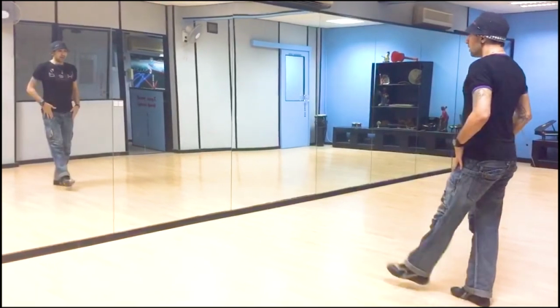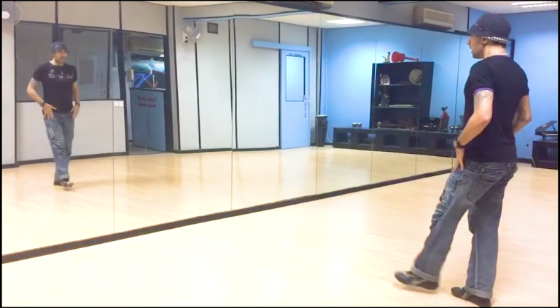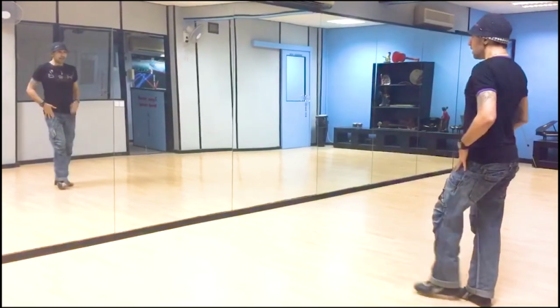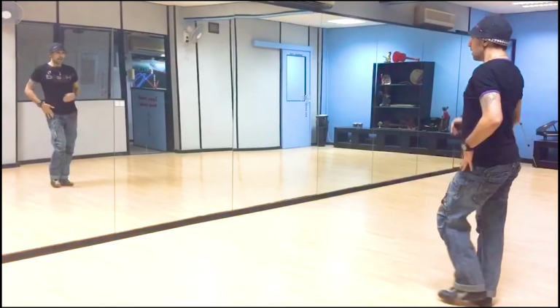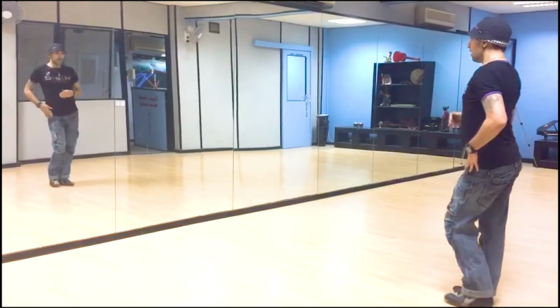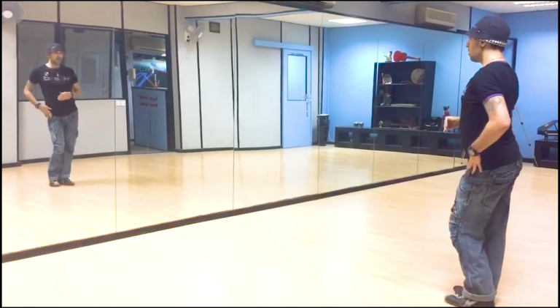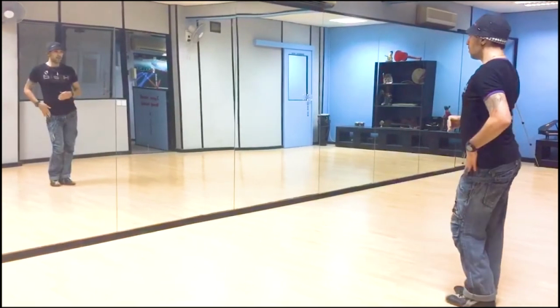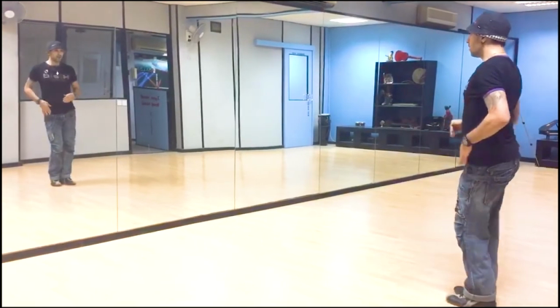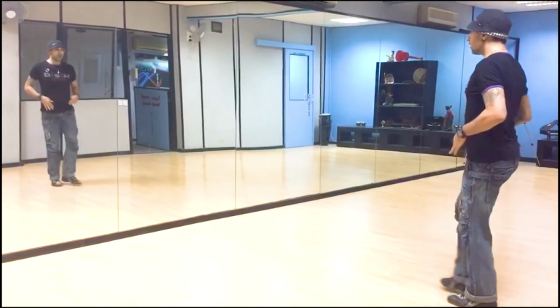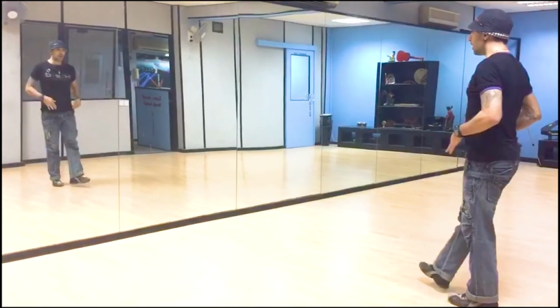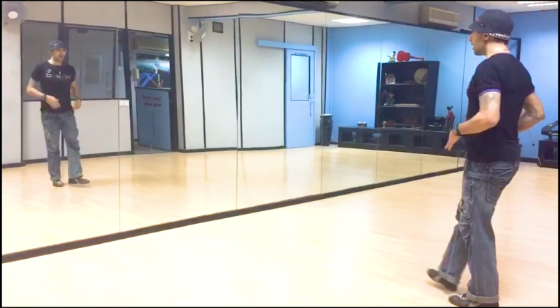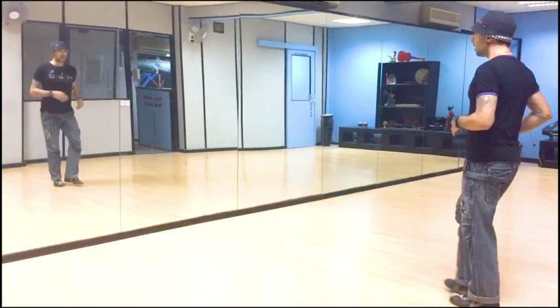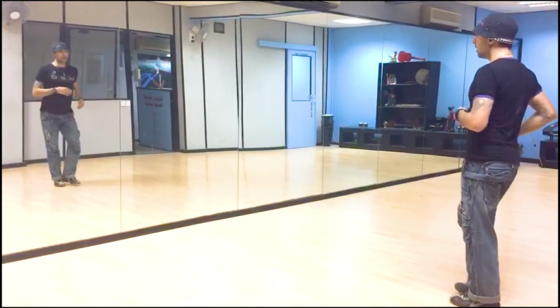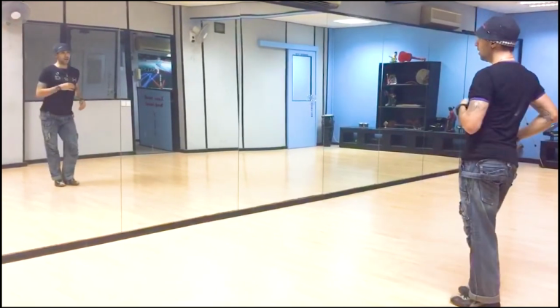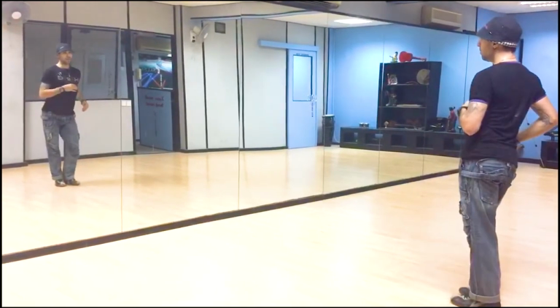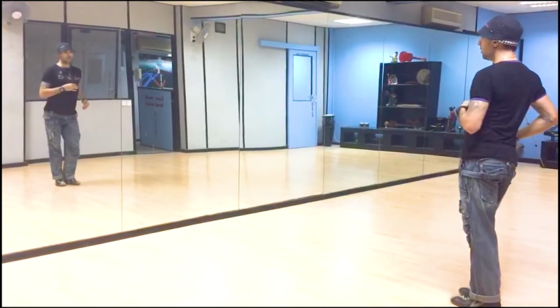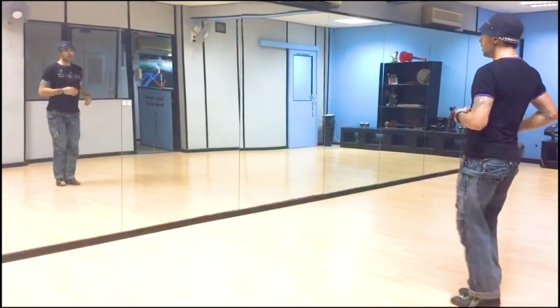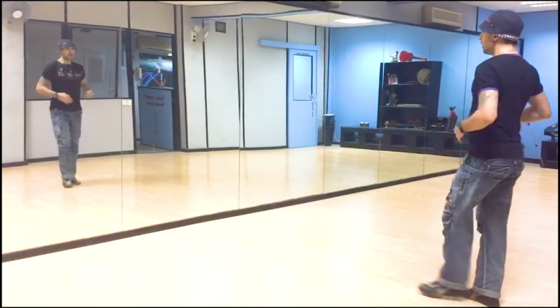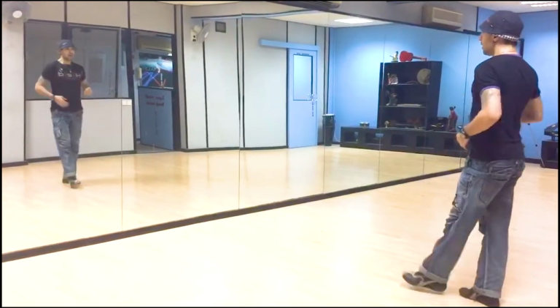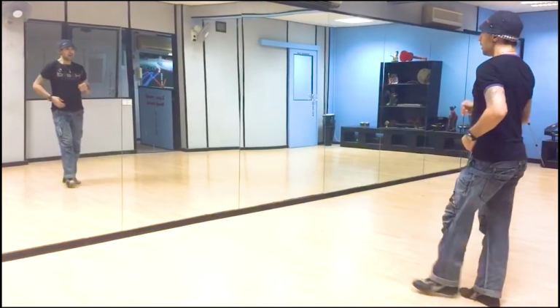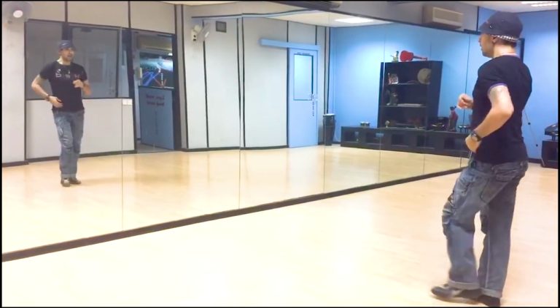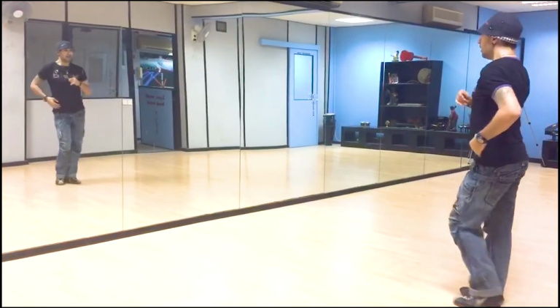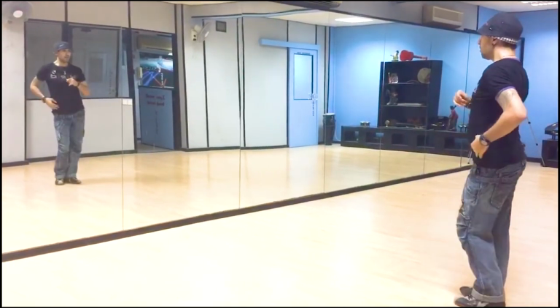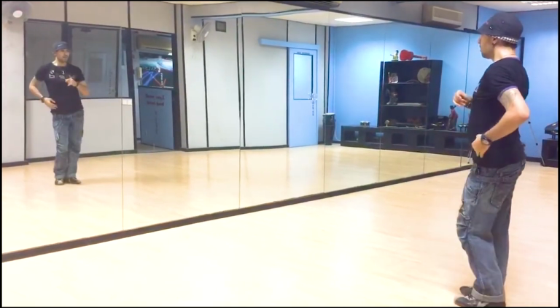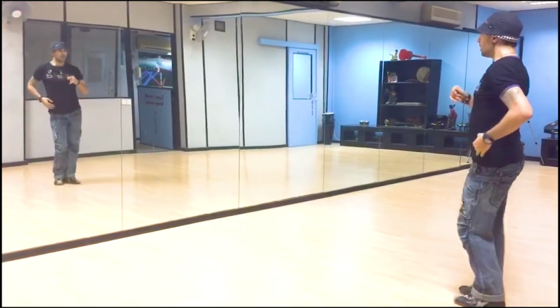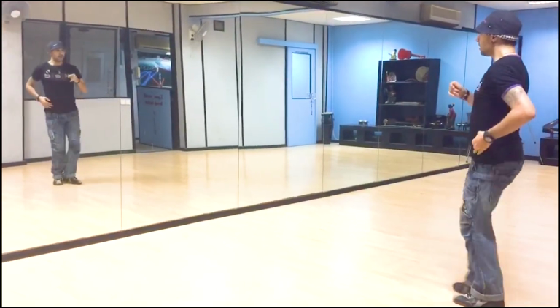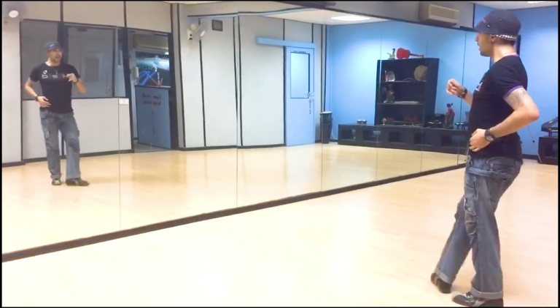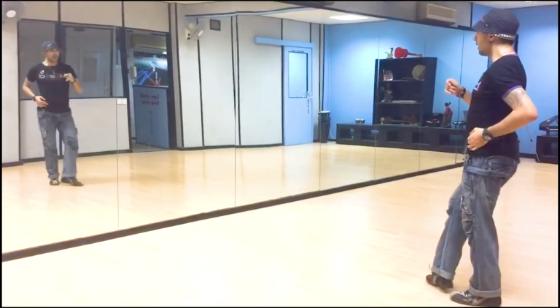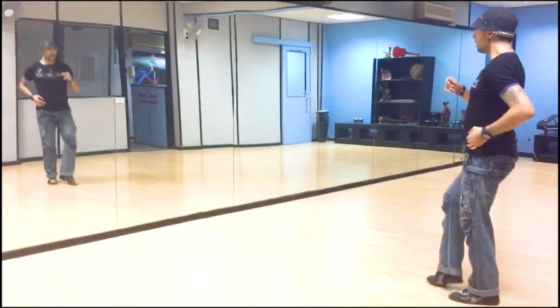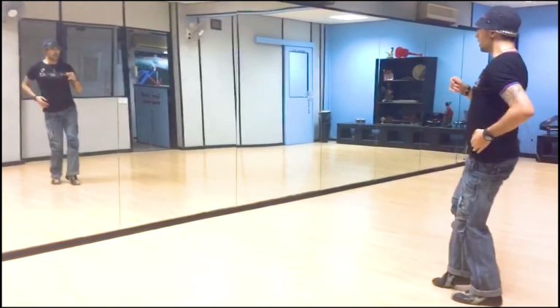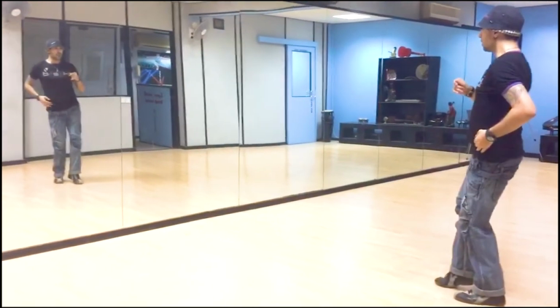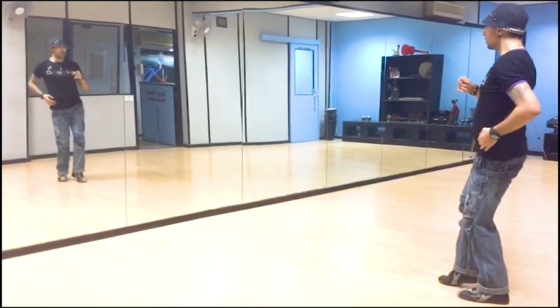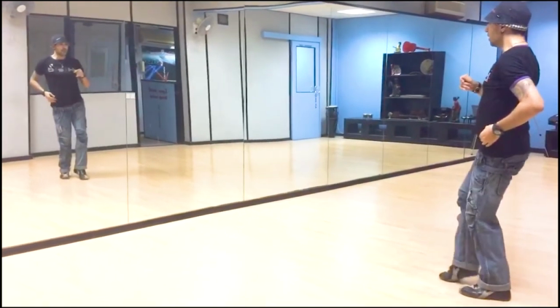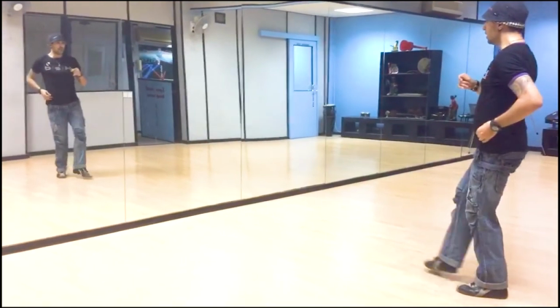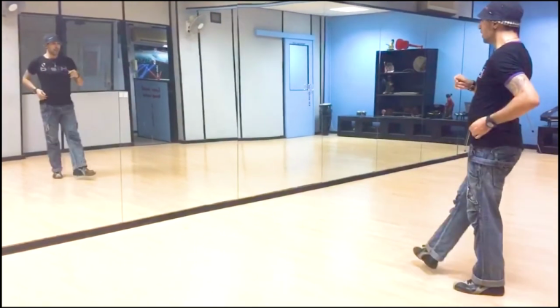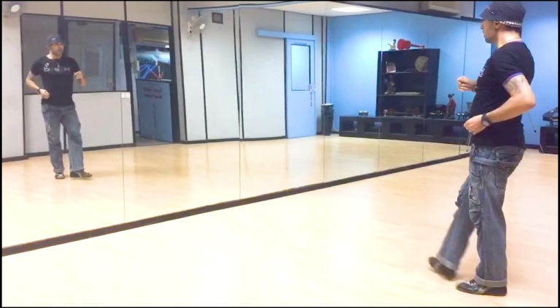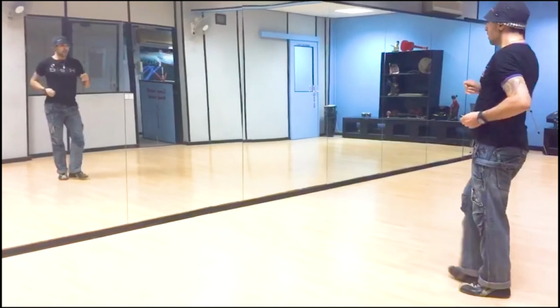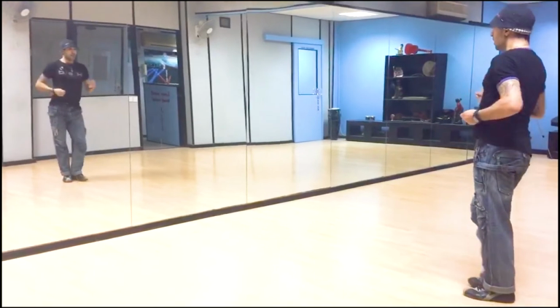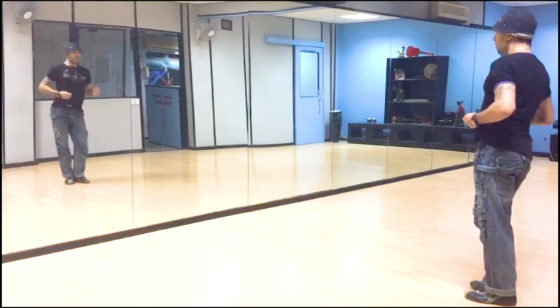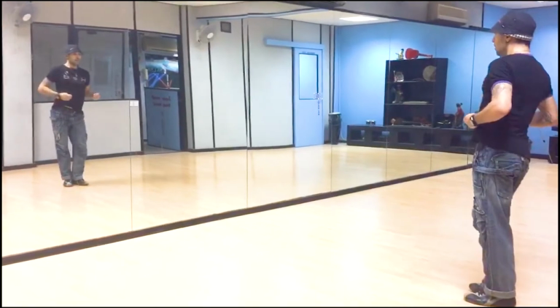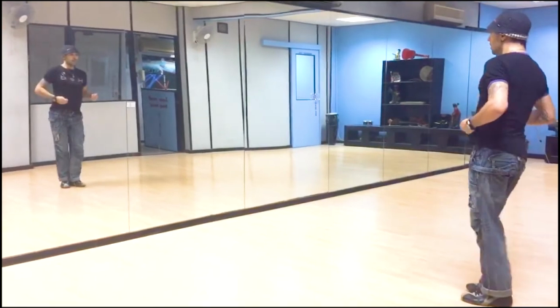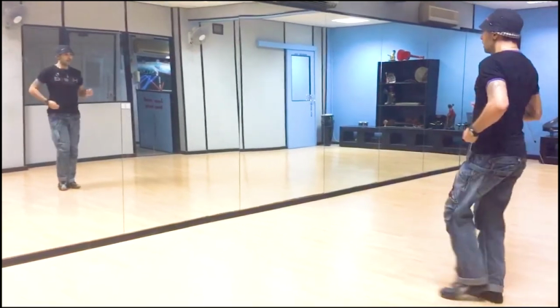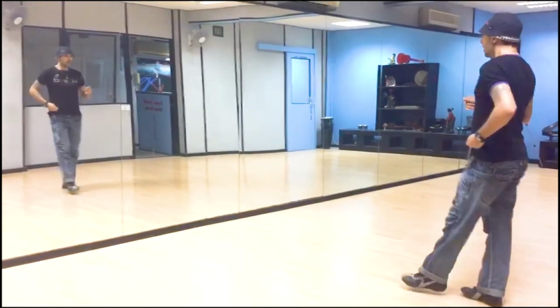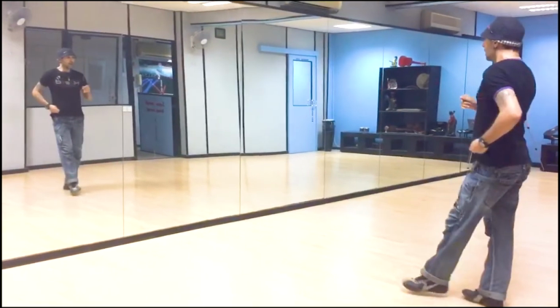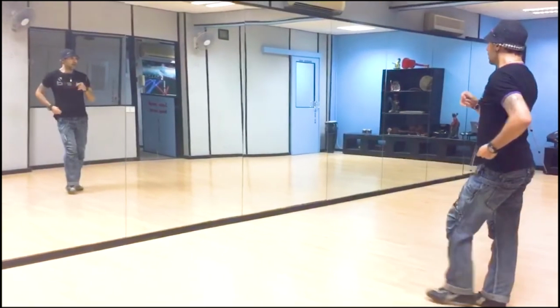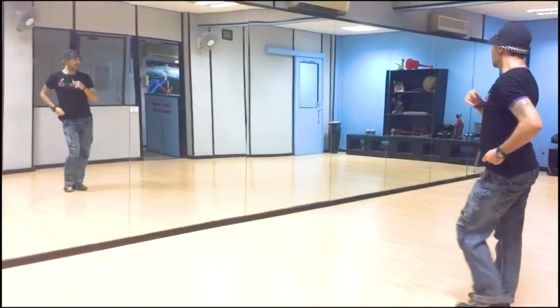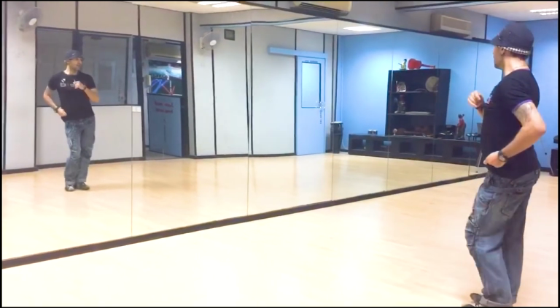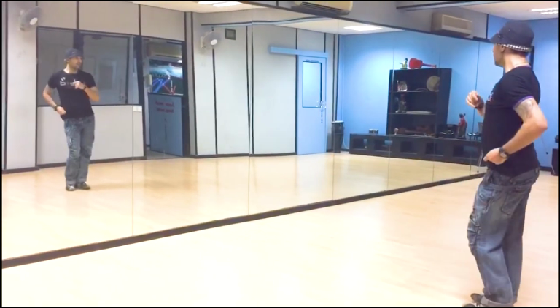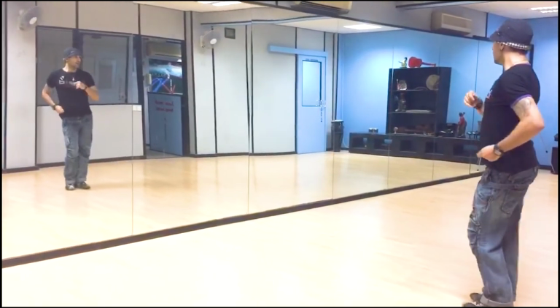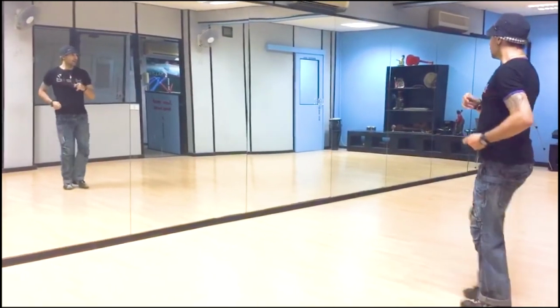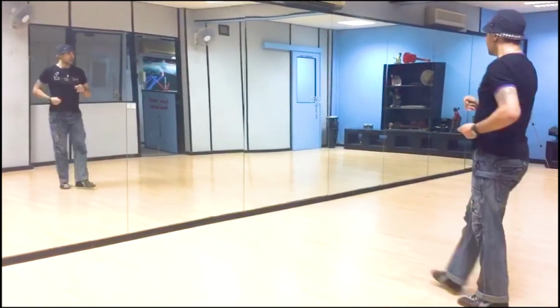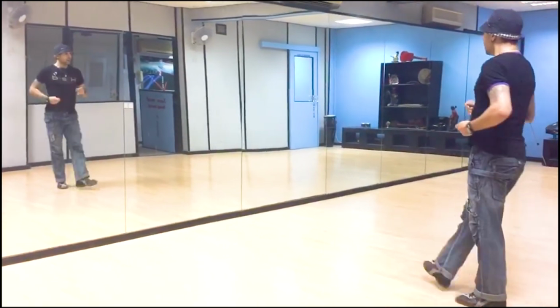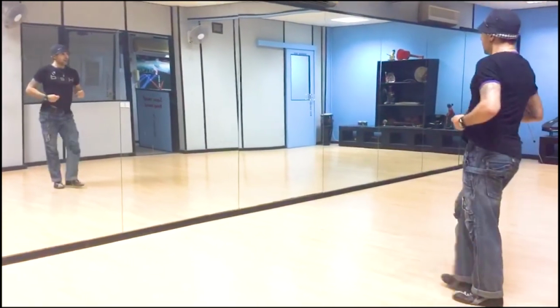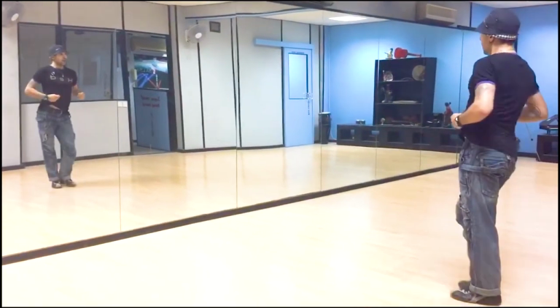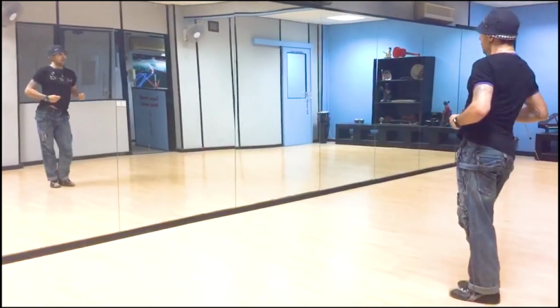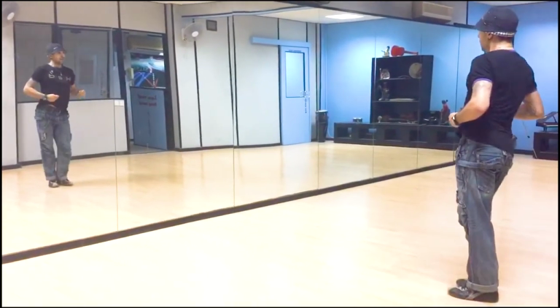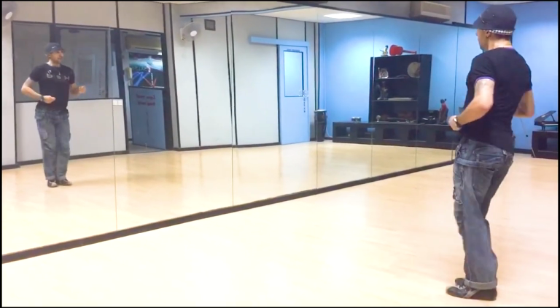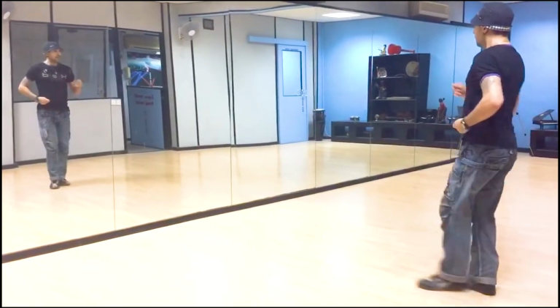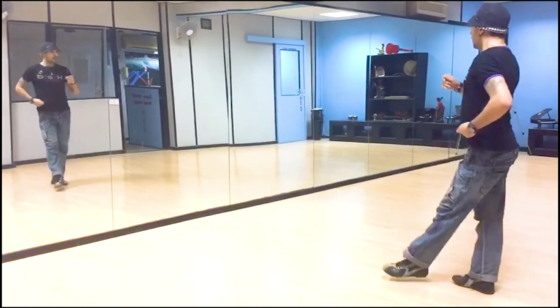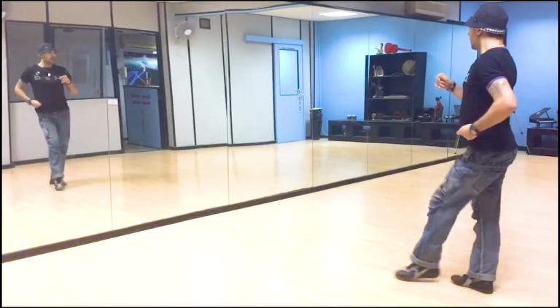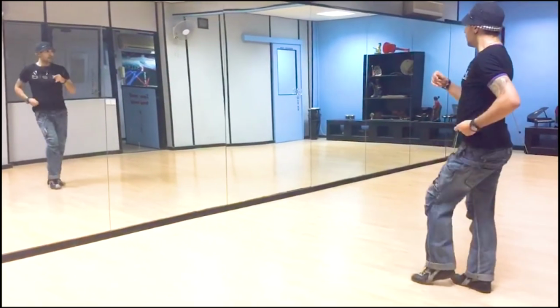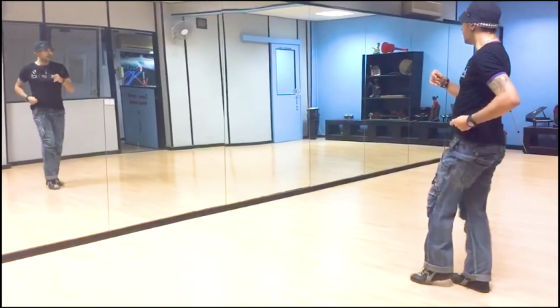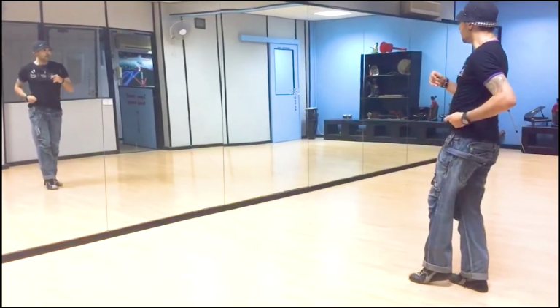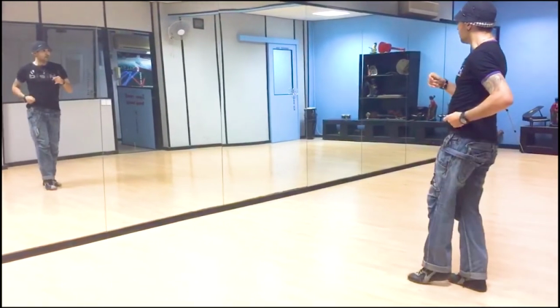kick, kick, kick, kick, kick, kick — stay in touch. Kick, kick, kick, kick, kick, kick — stay in touch.